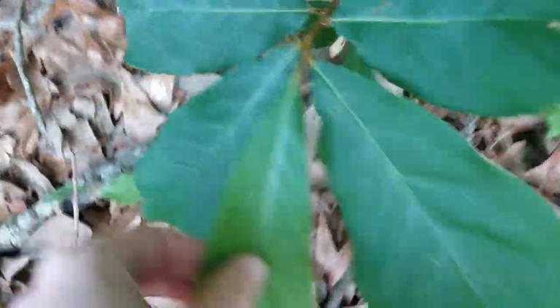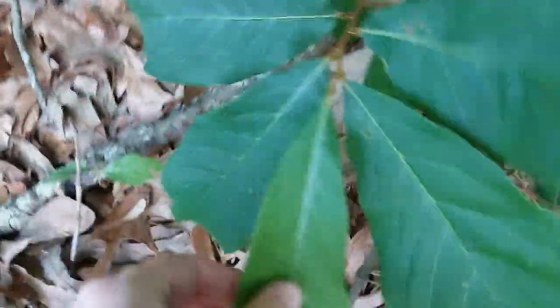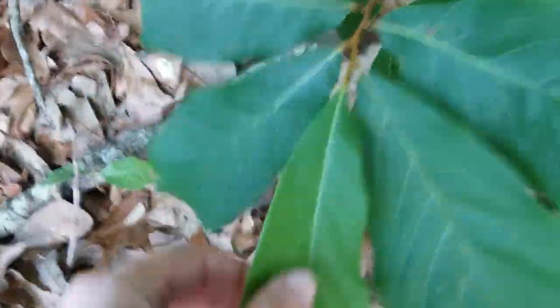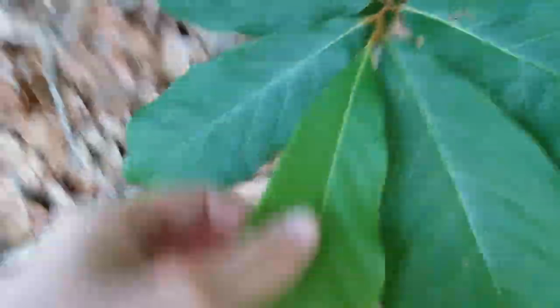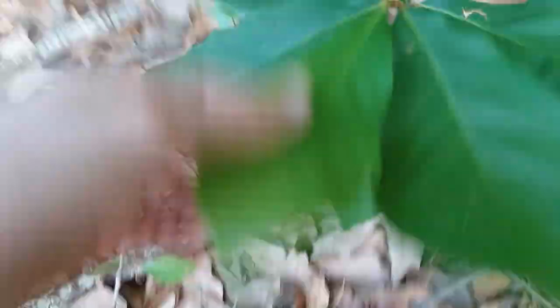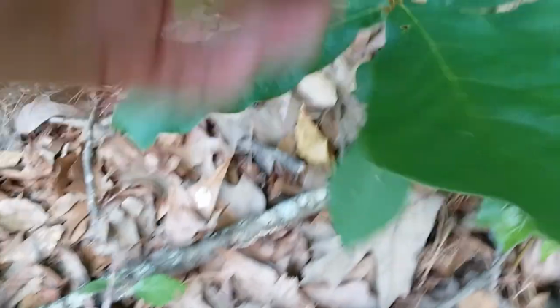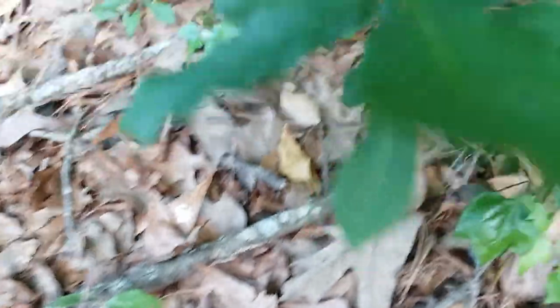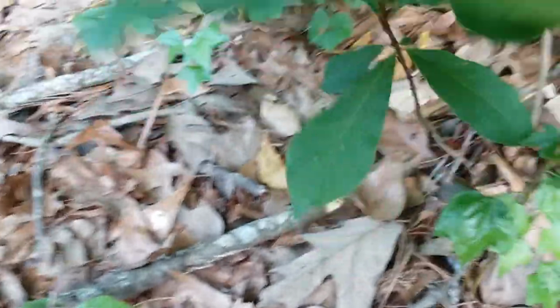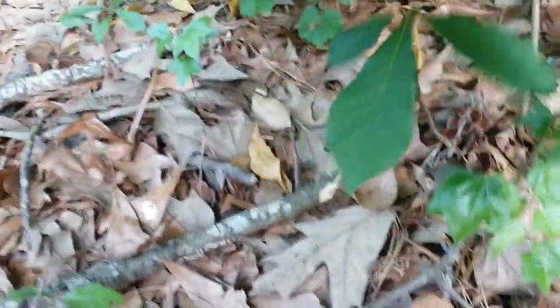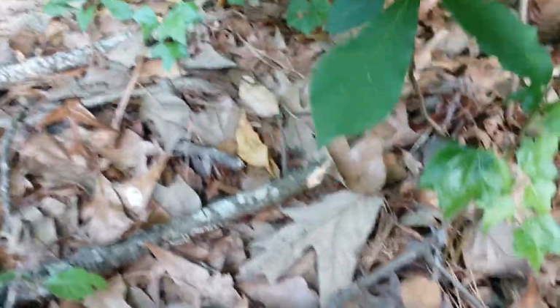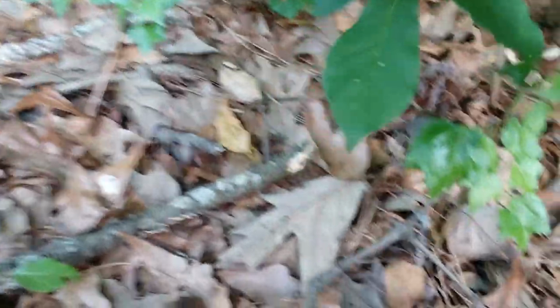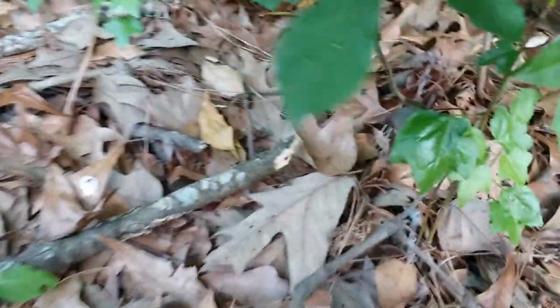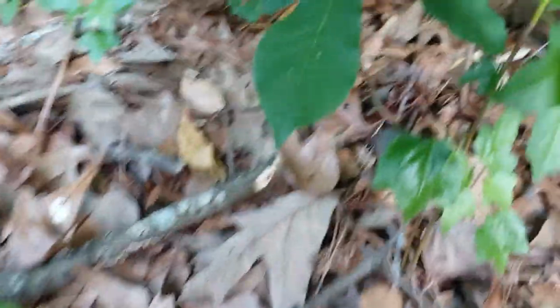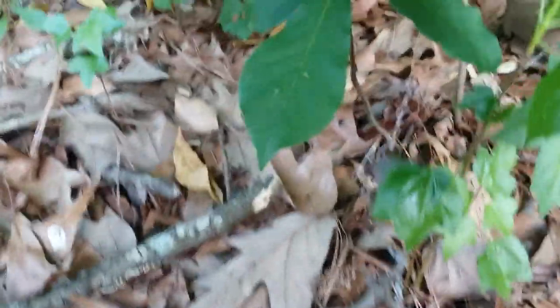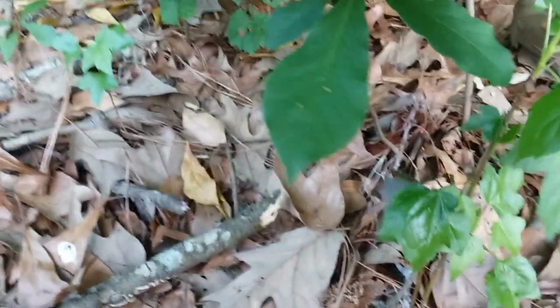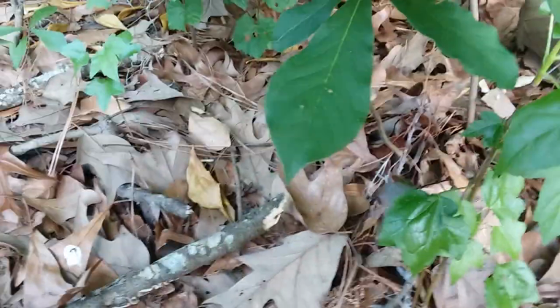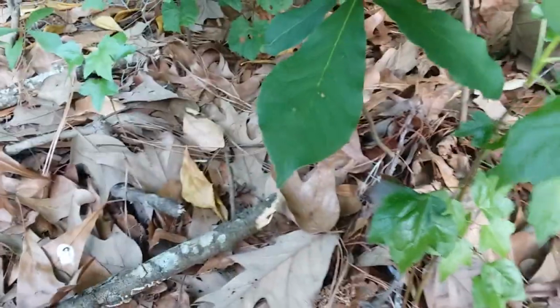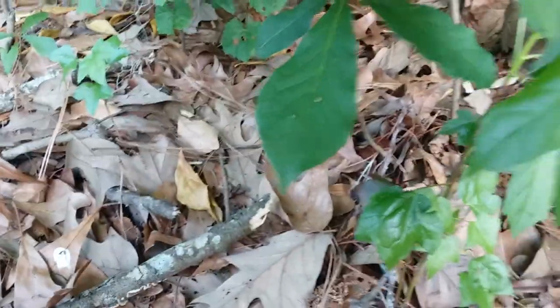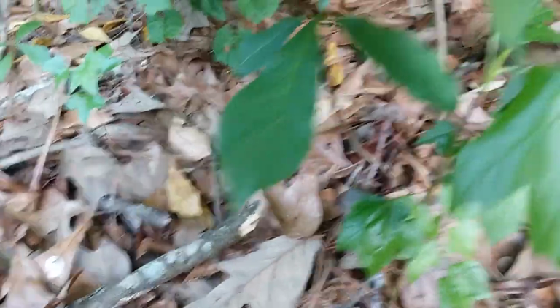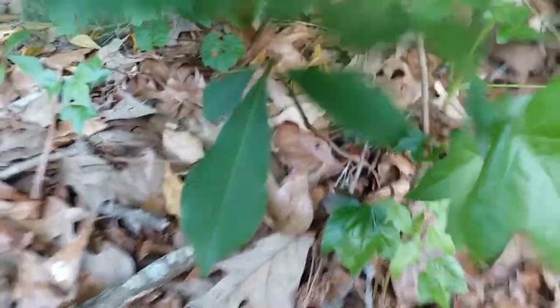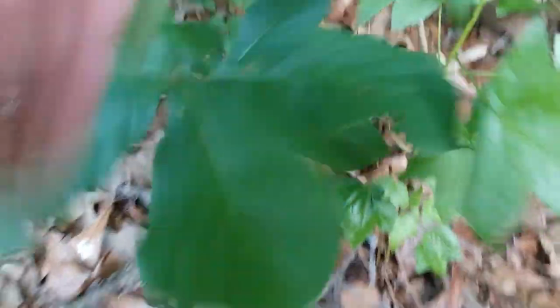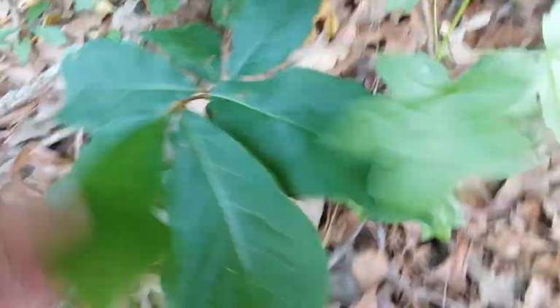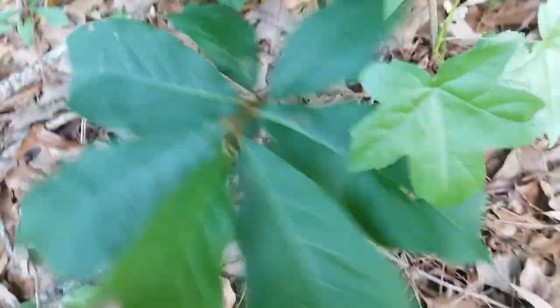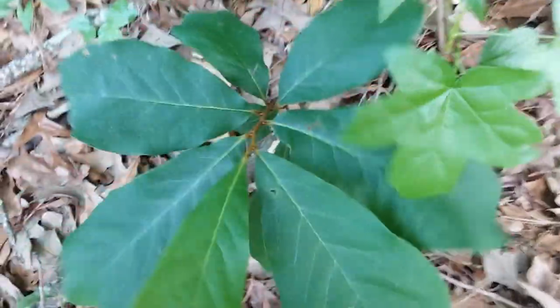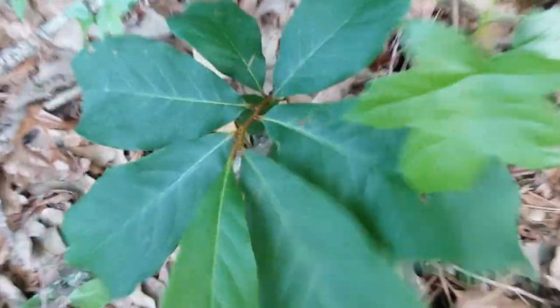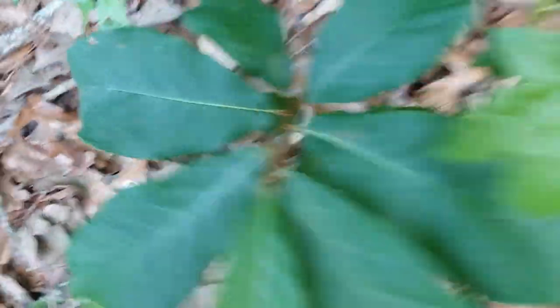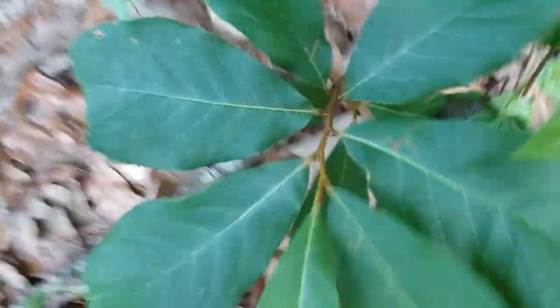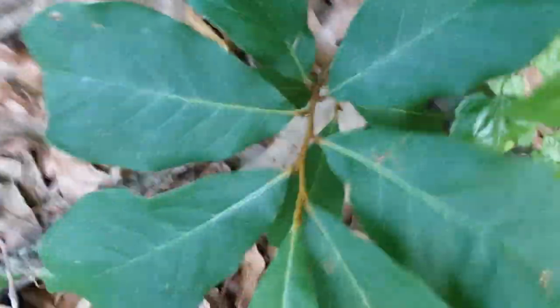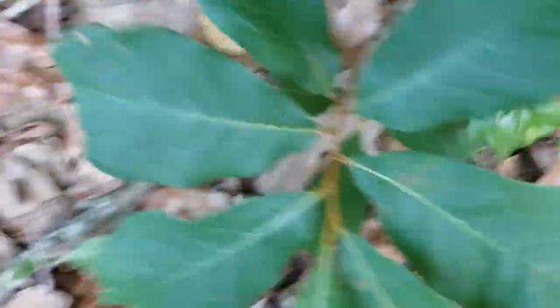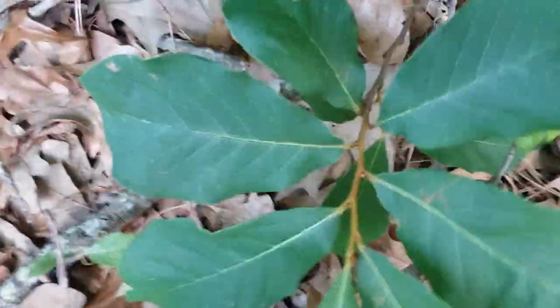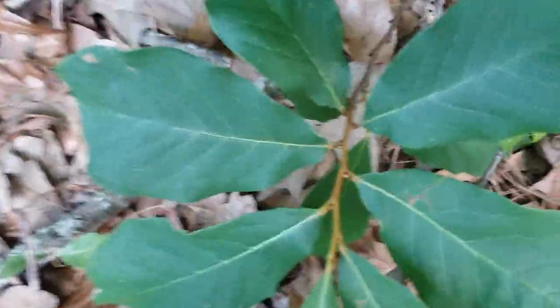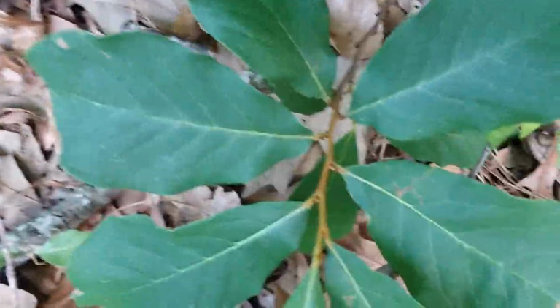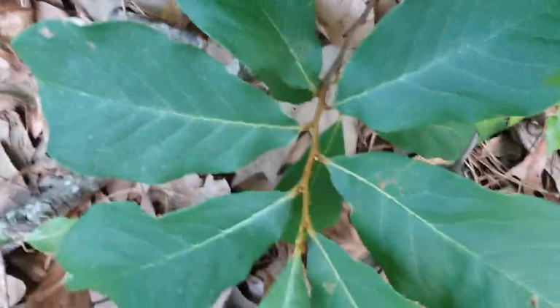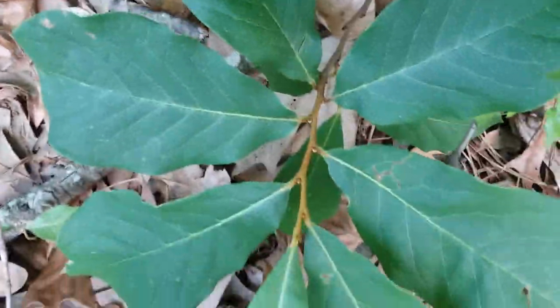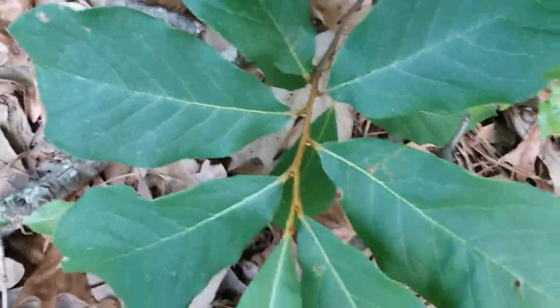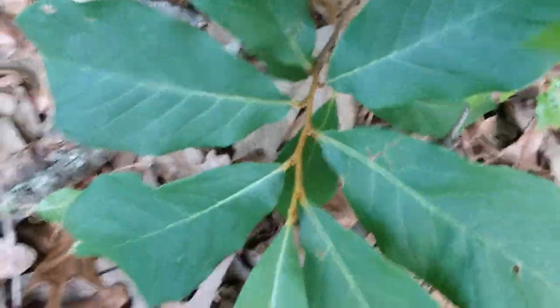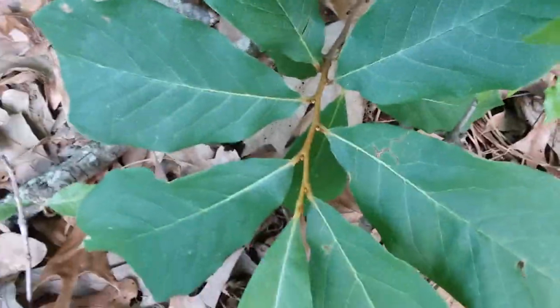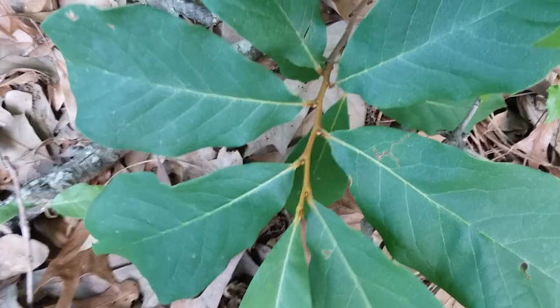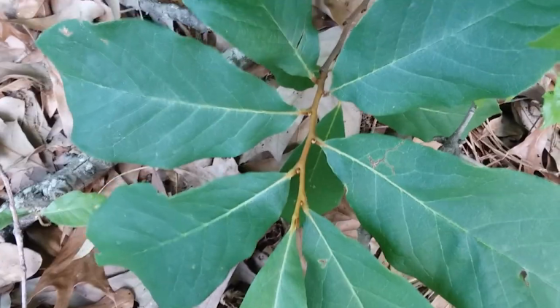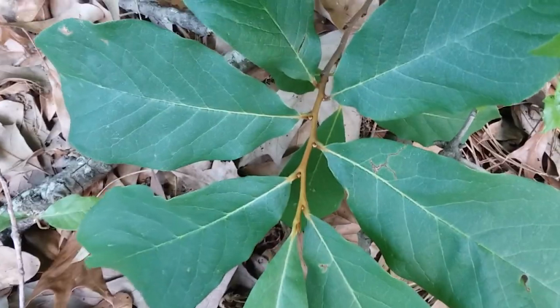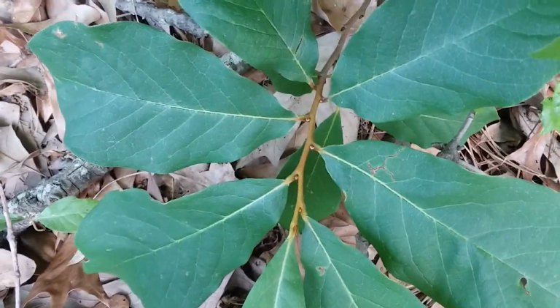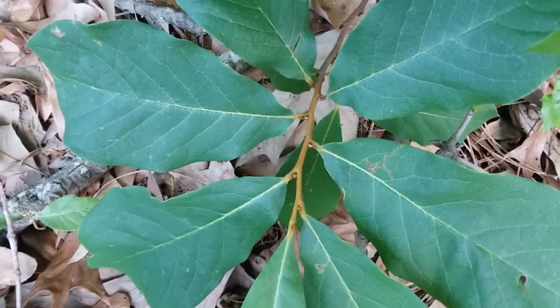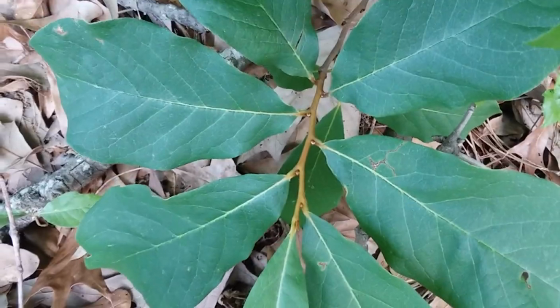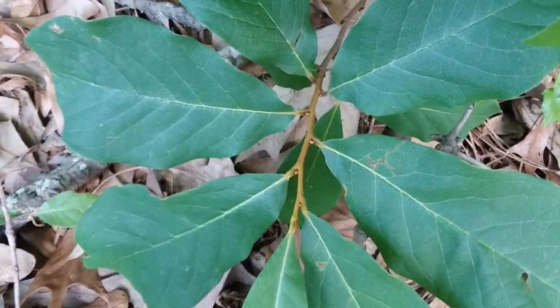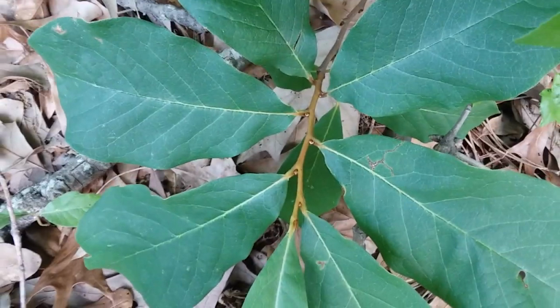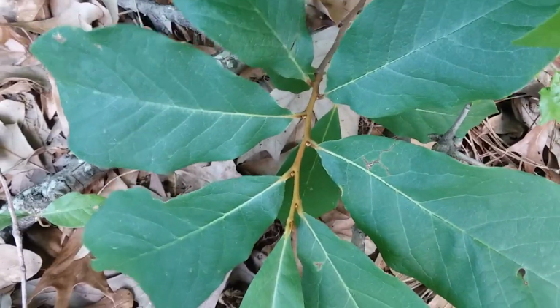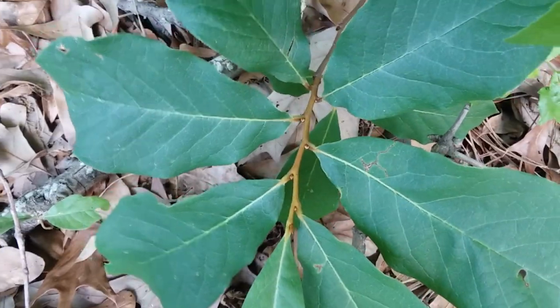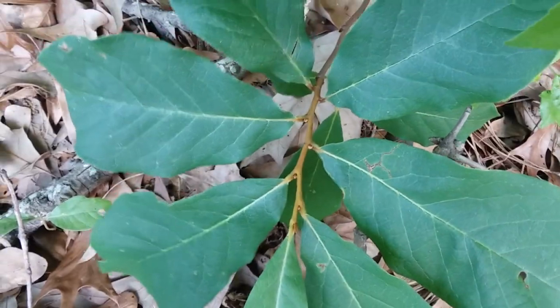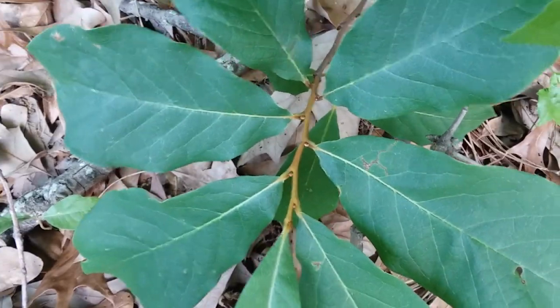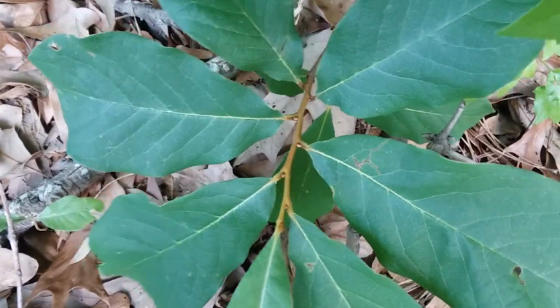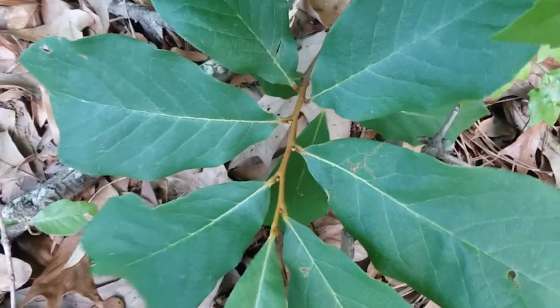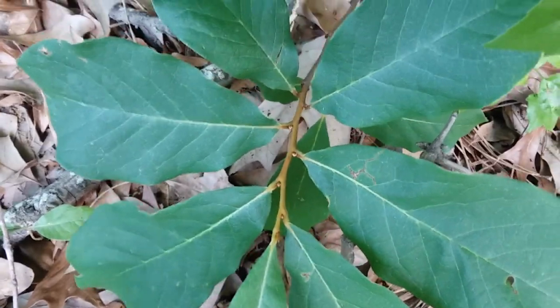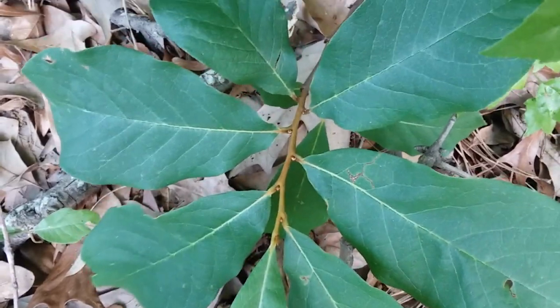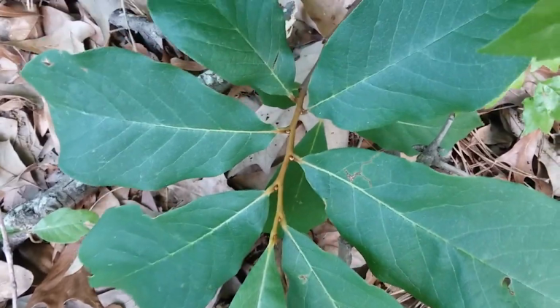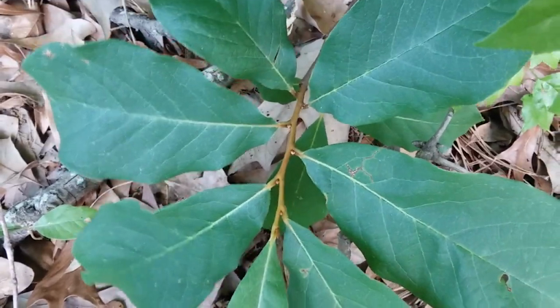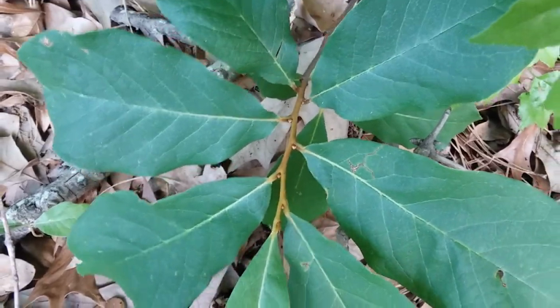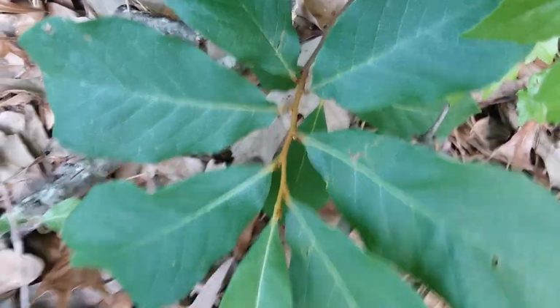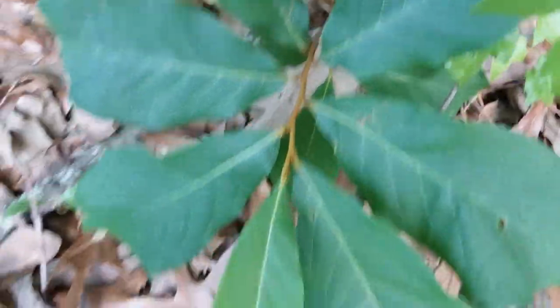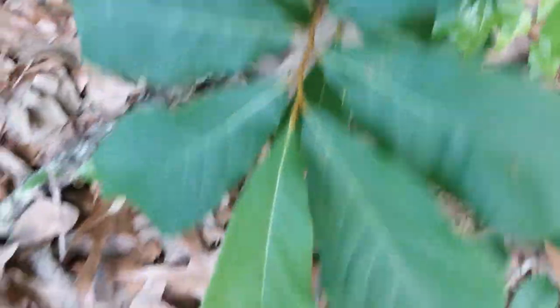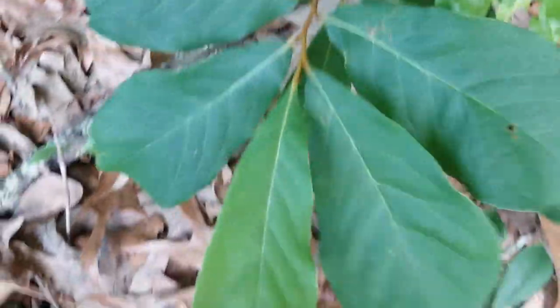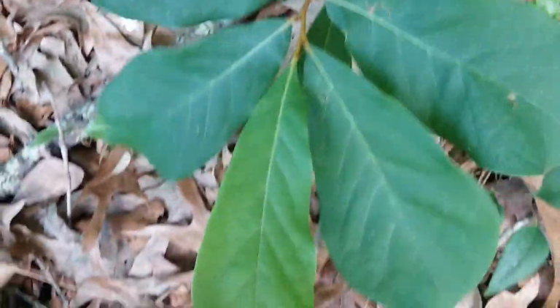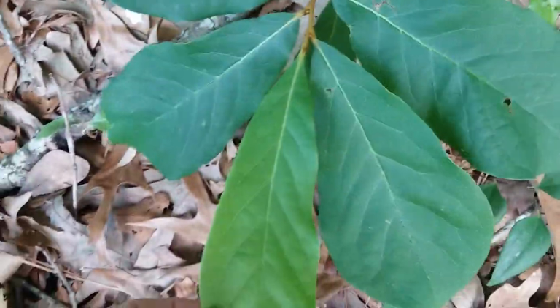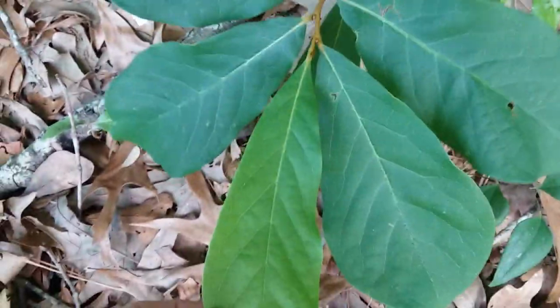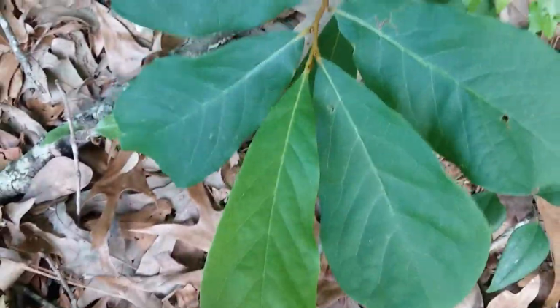Let's see if this little one down here has fruit. No, it doesn't. But you can see the coloration really well right there.